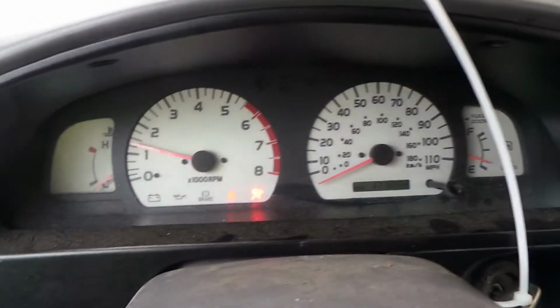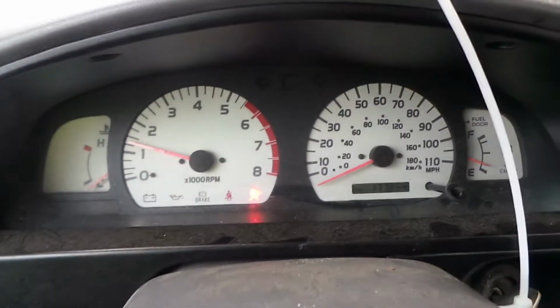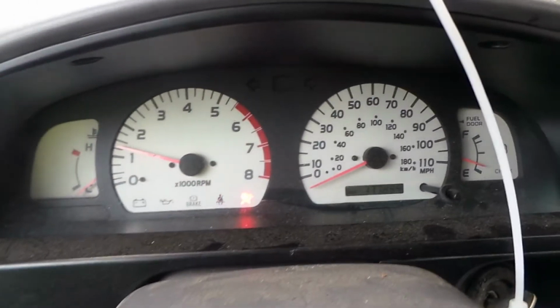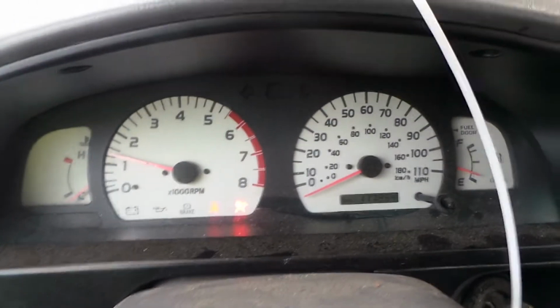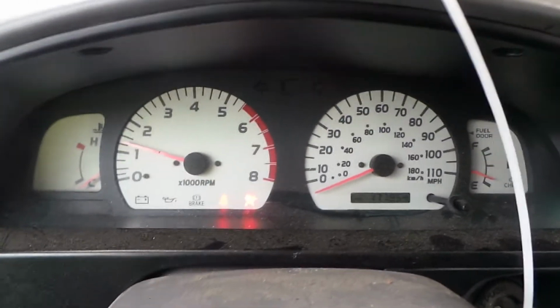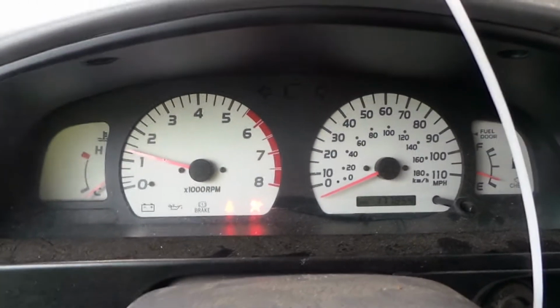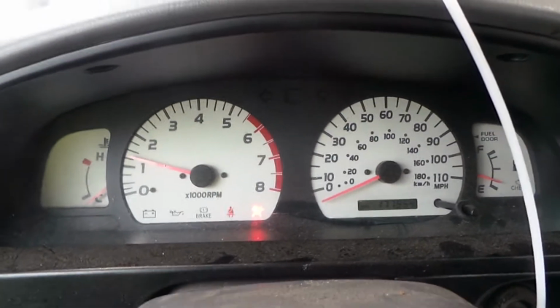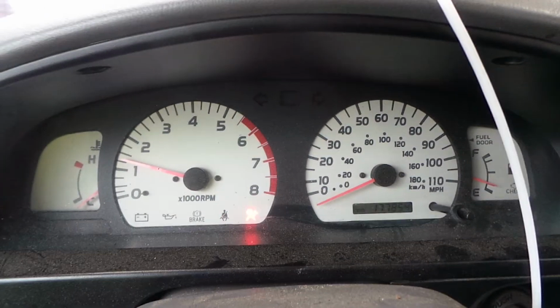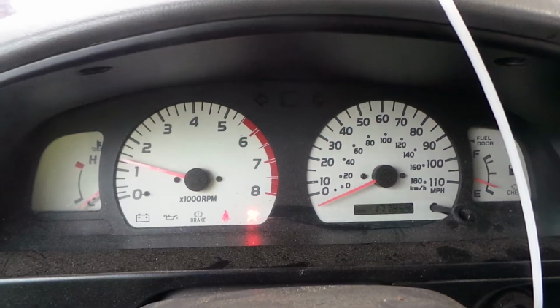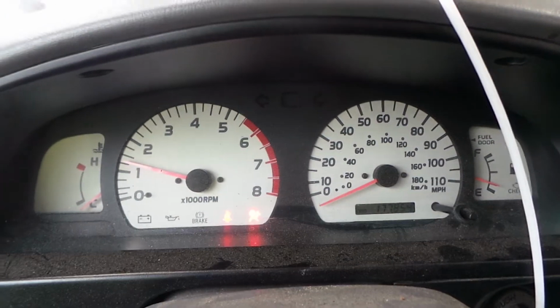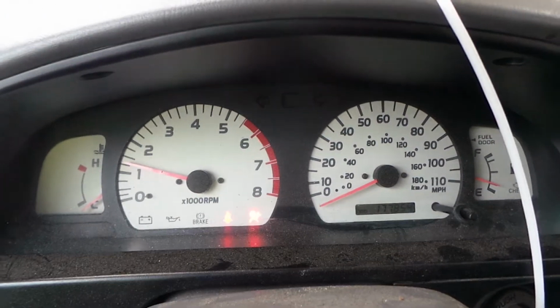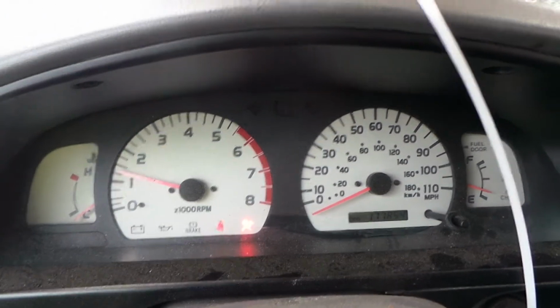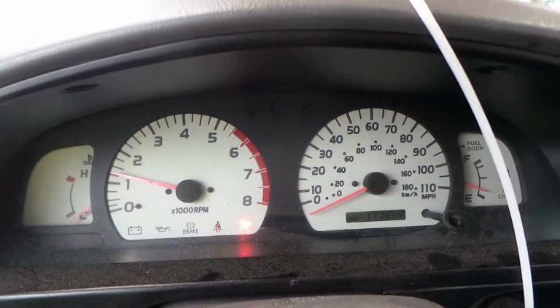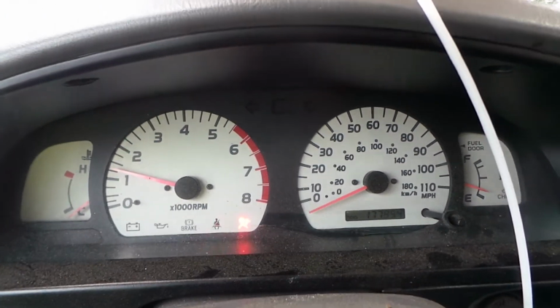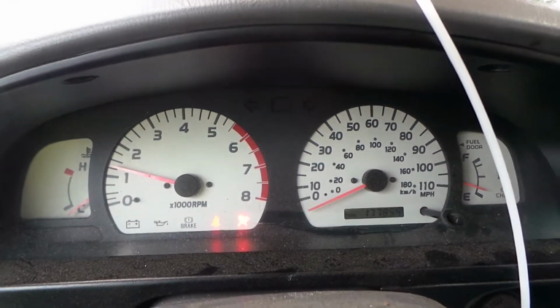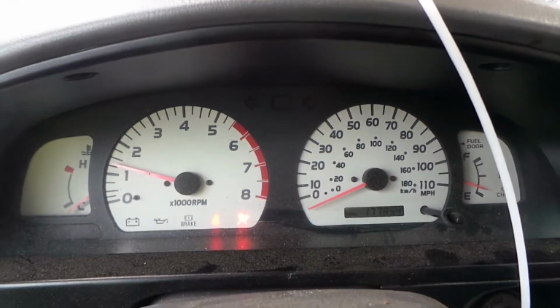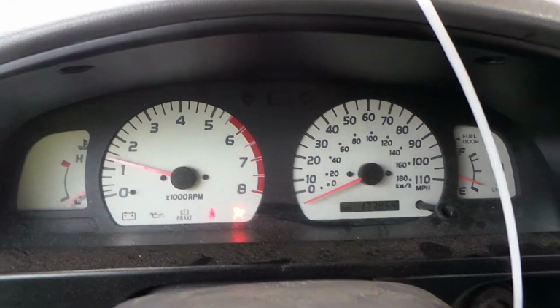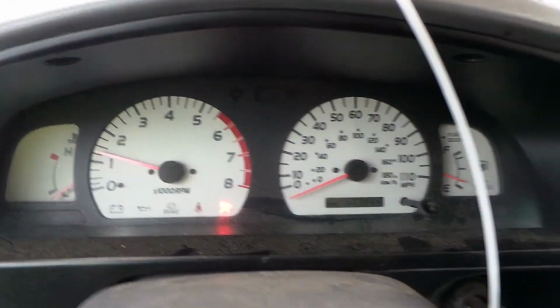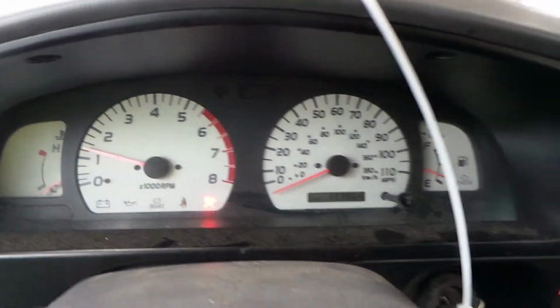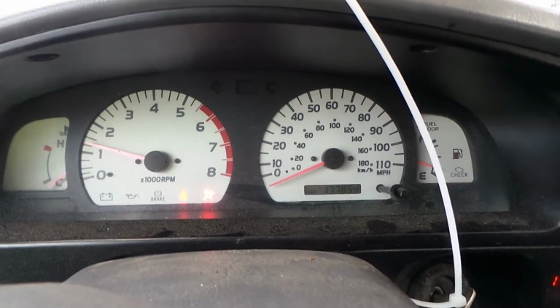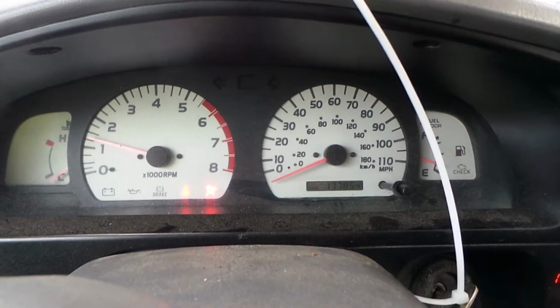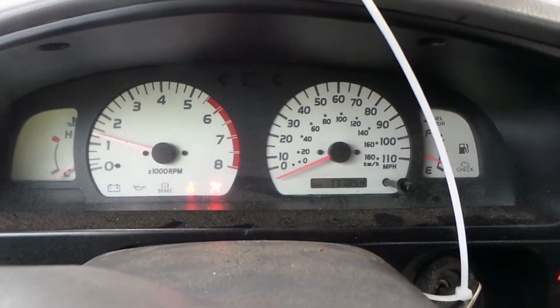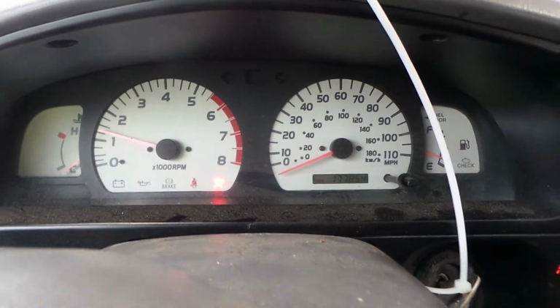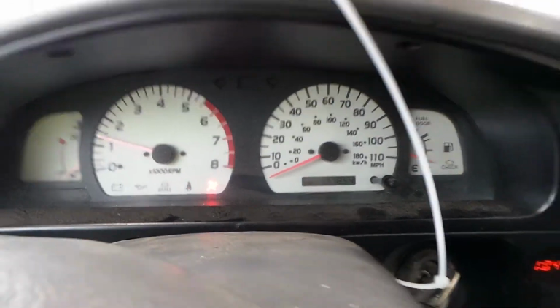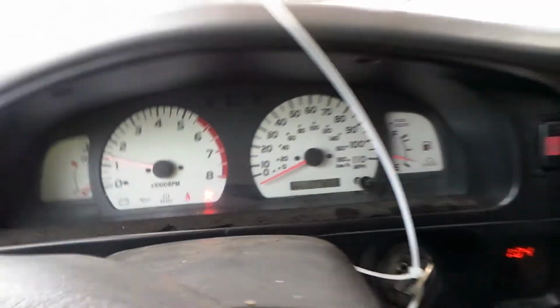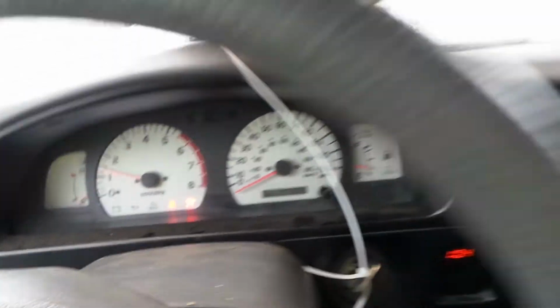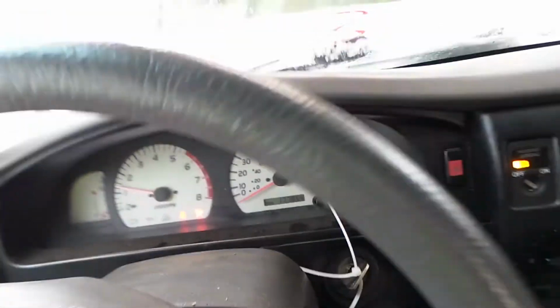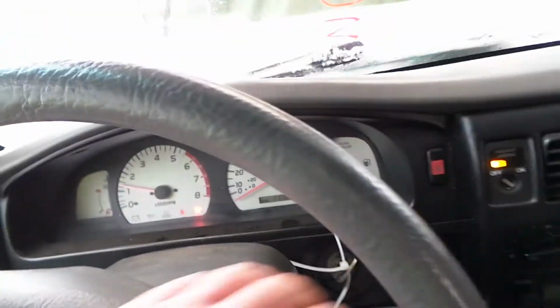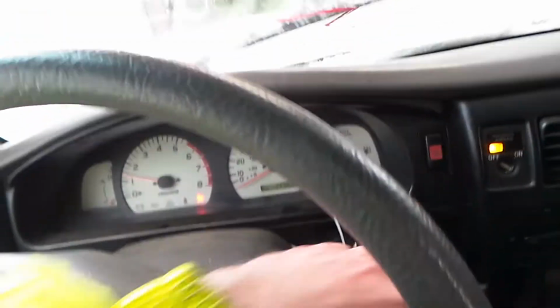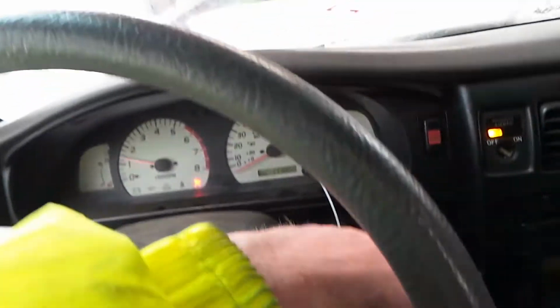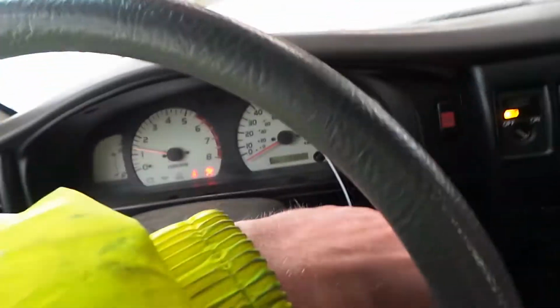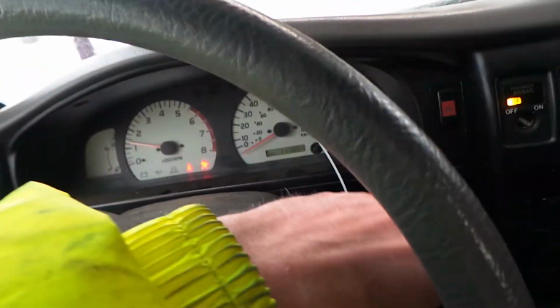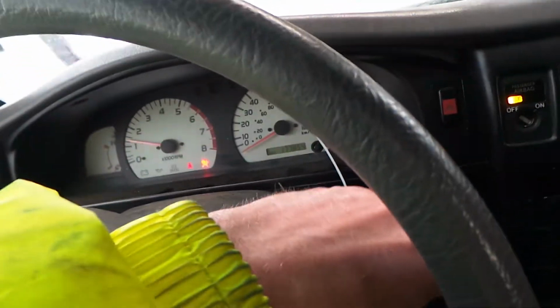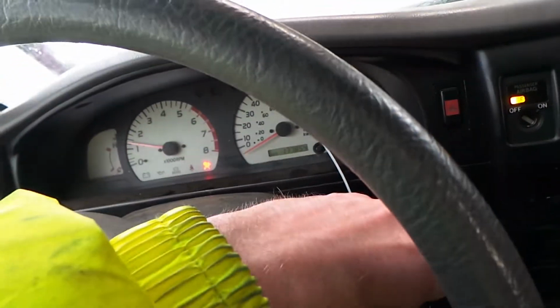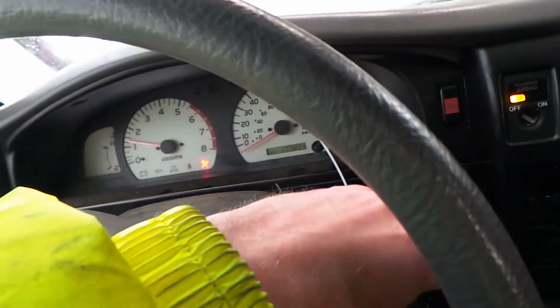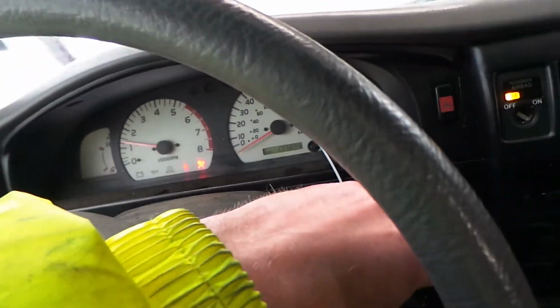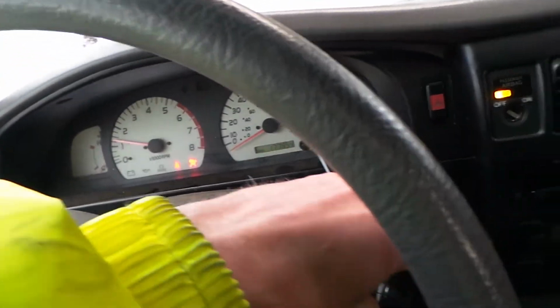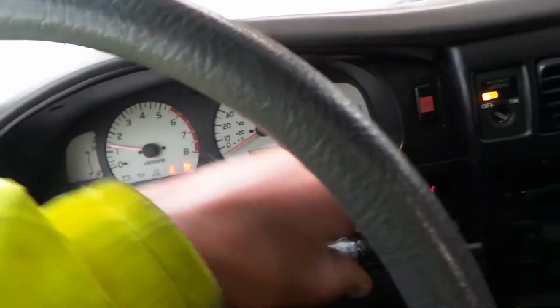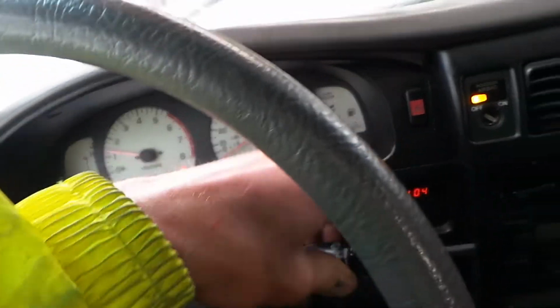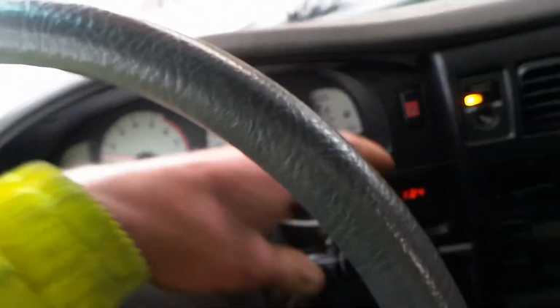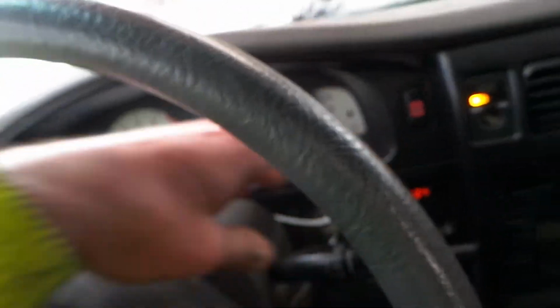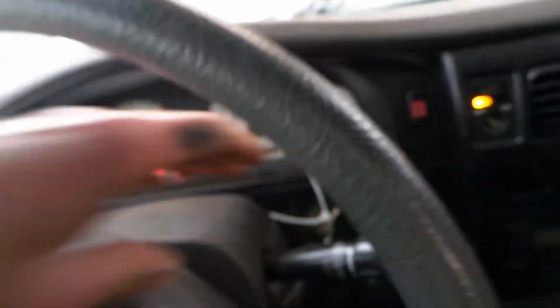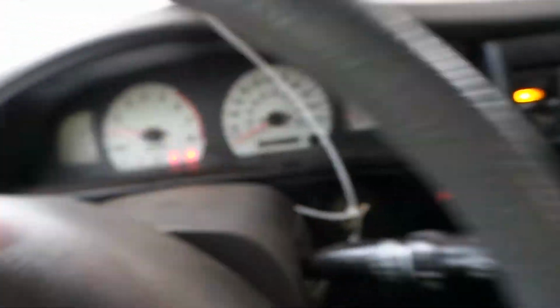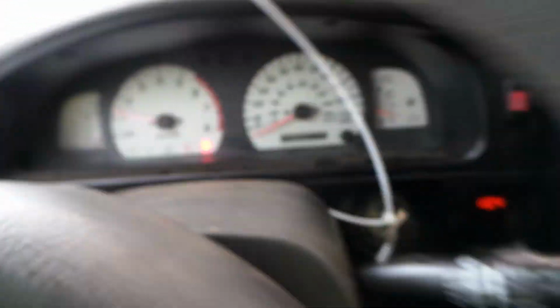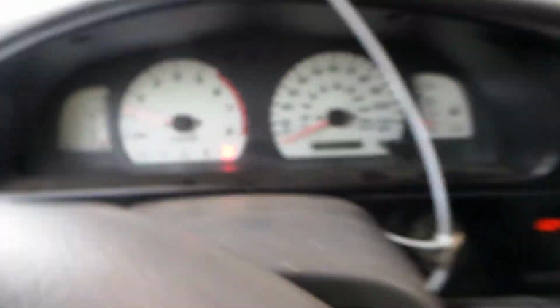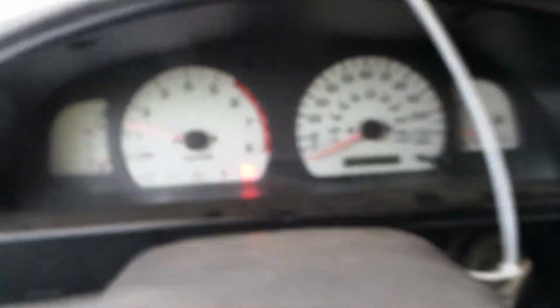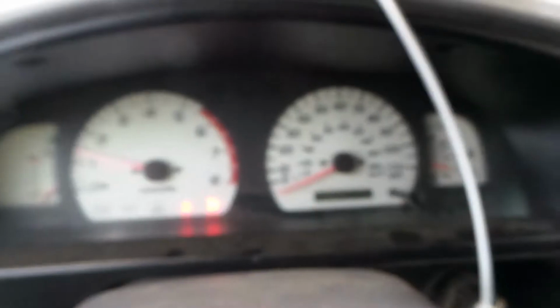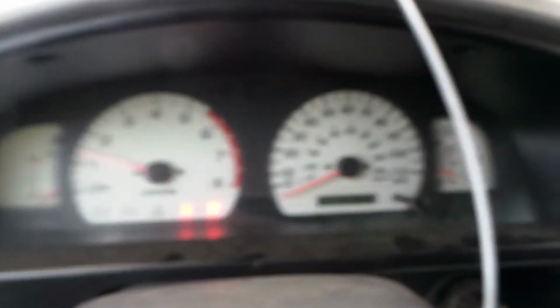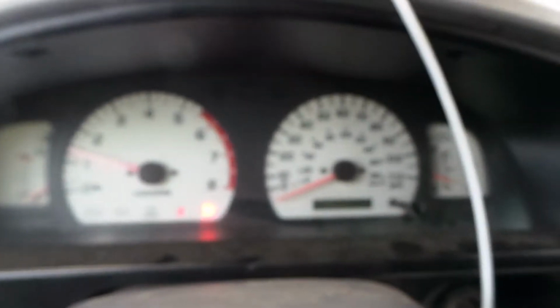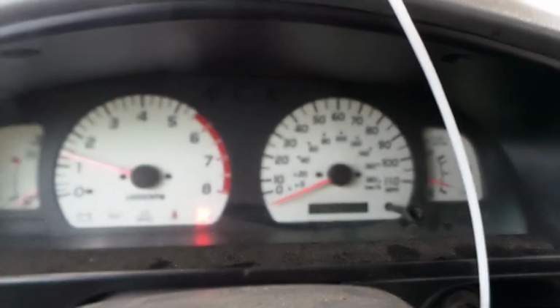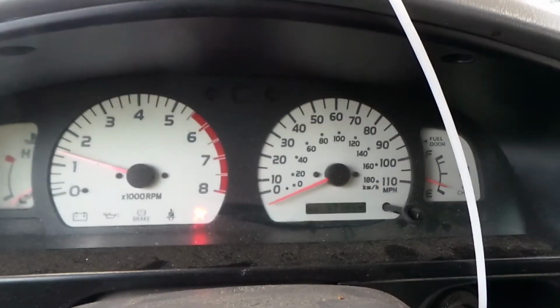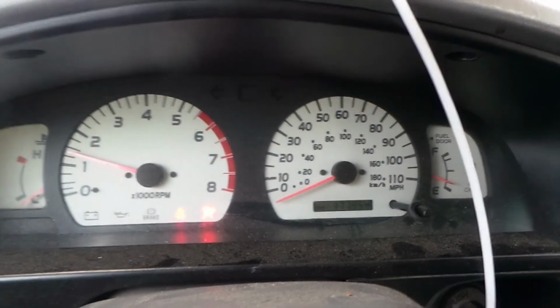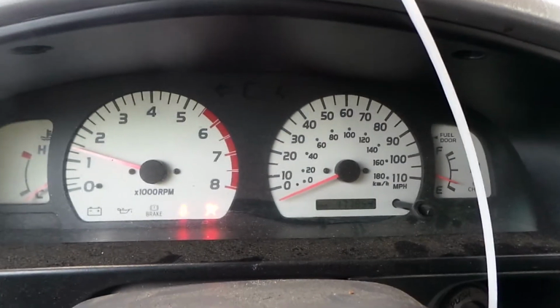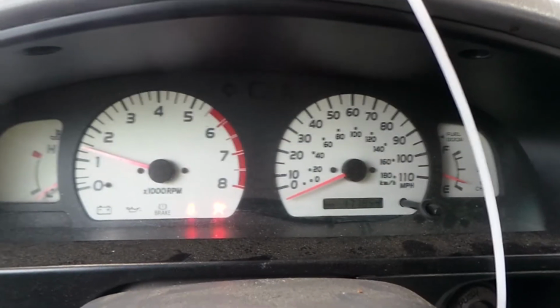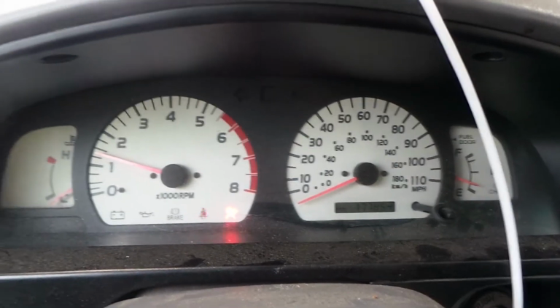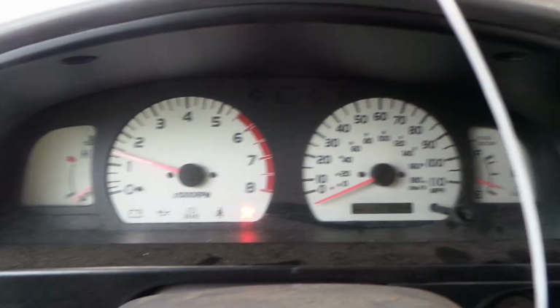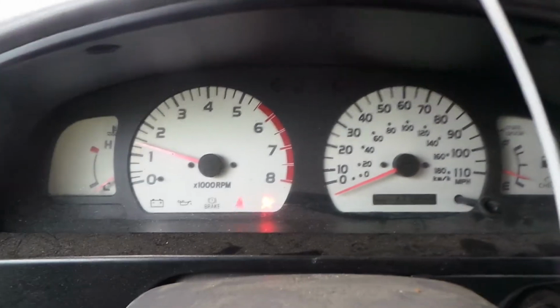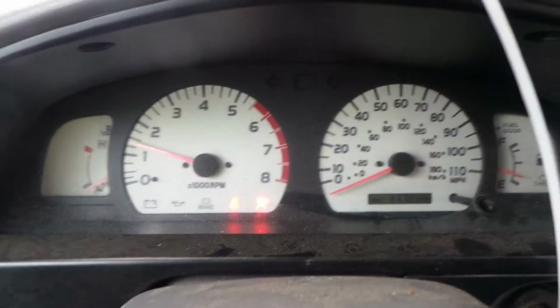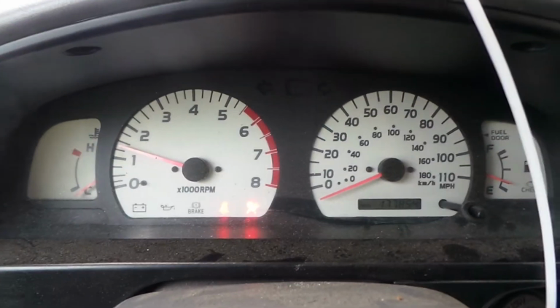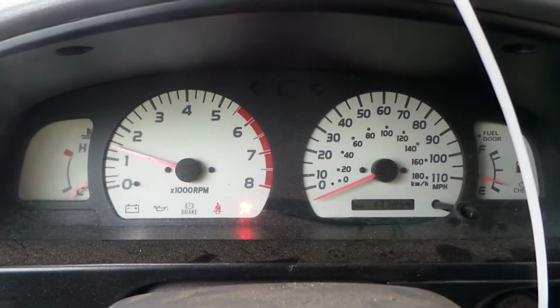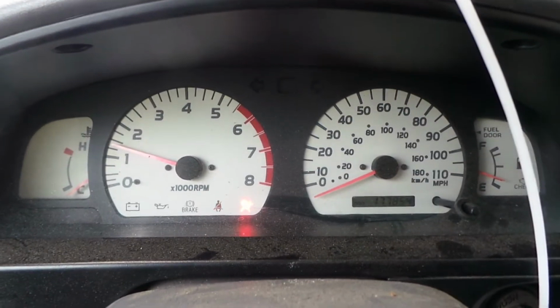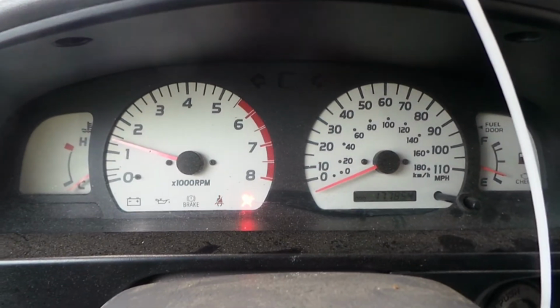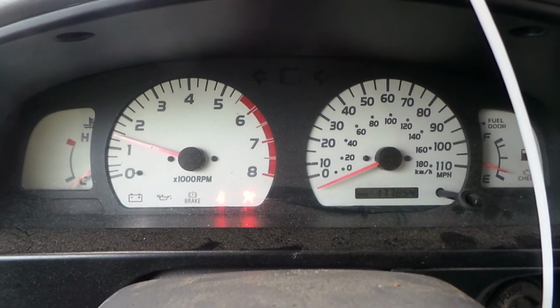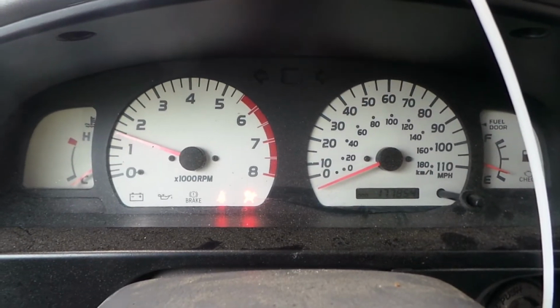Engine does run as you can see. And then we turn the wipers off here. Sounds great when it's running.